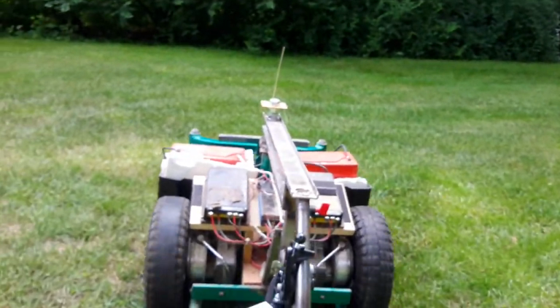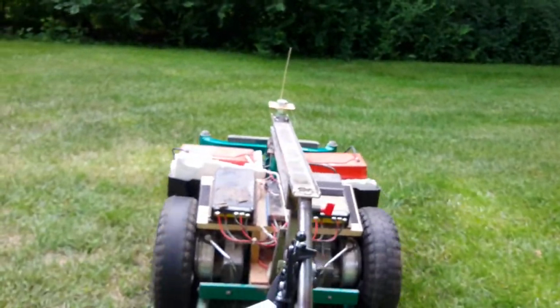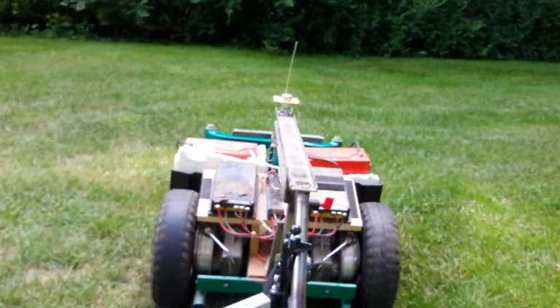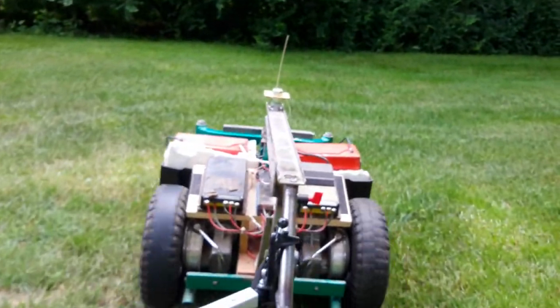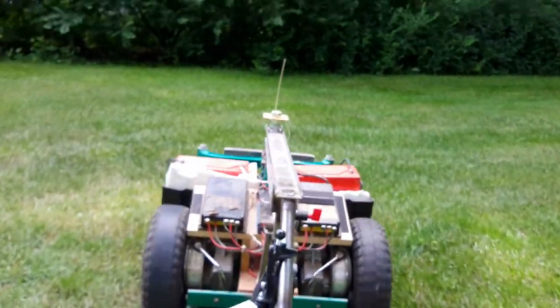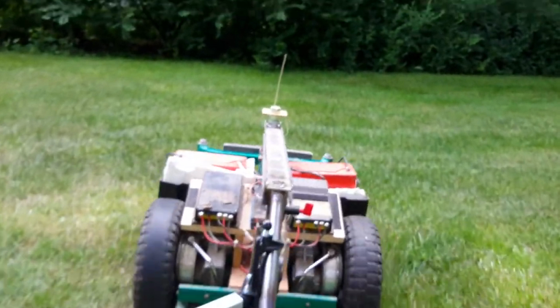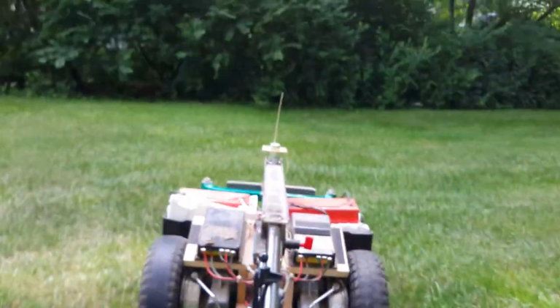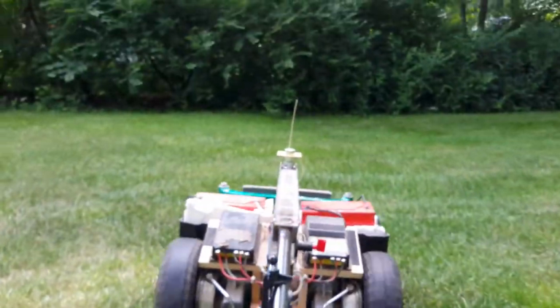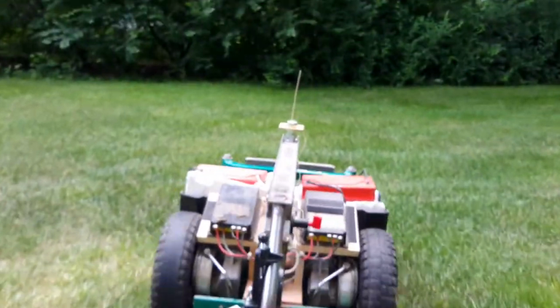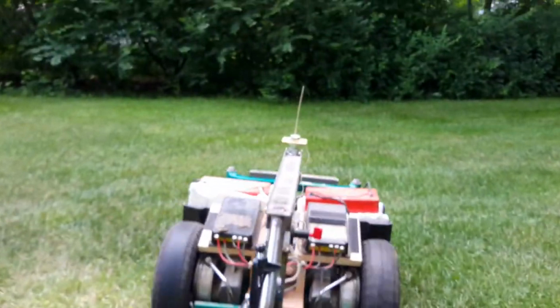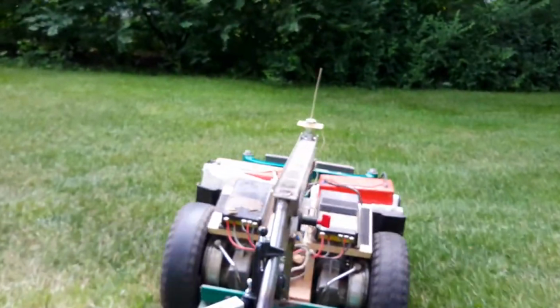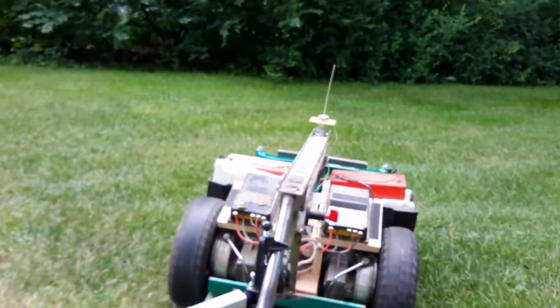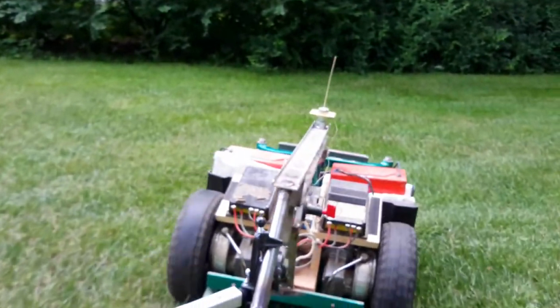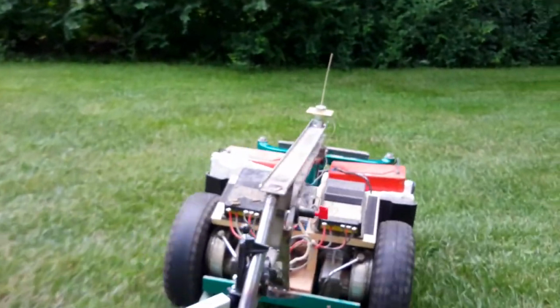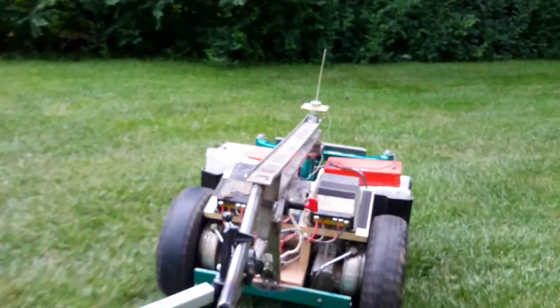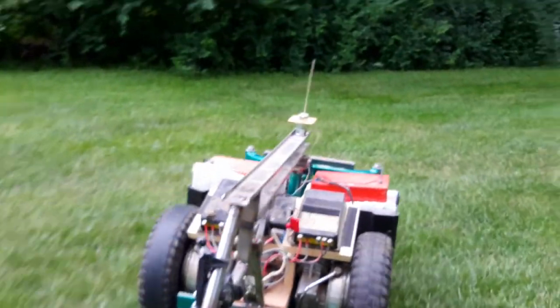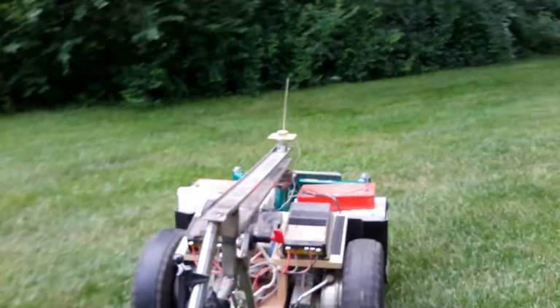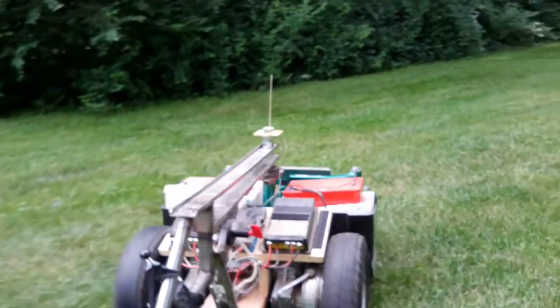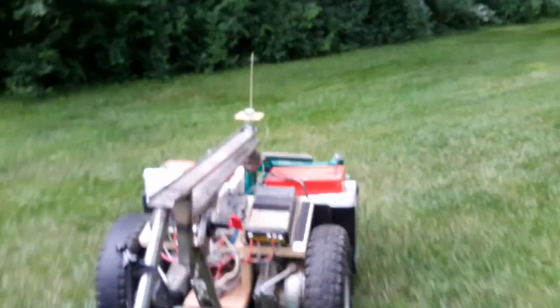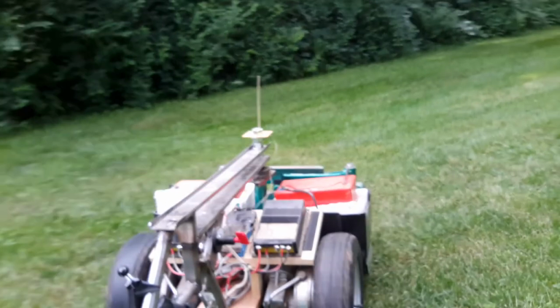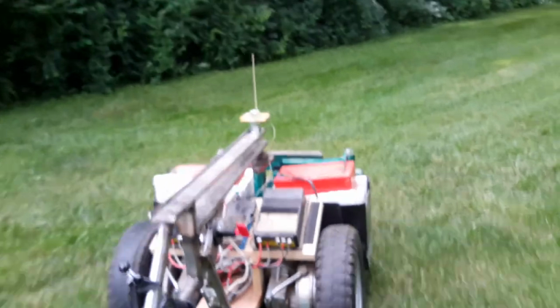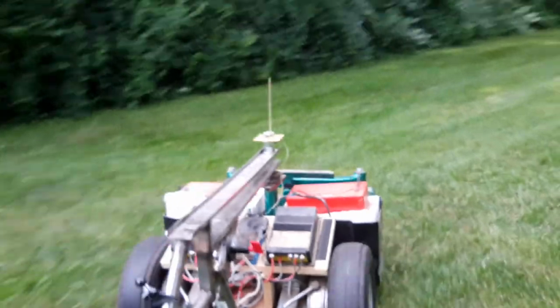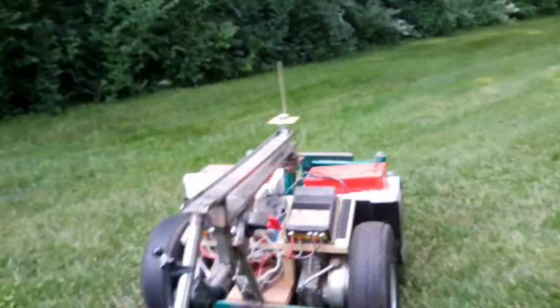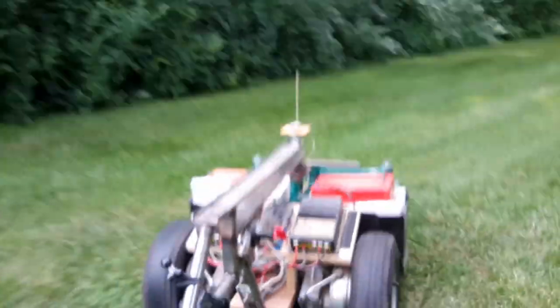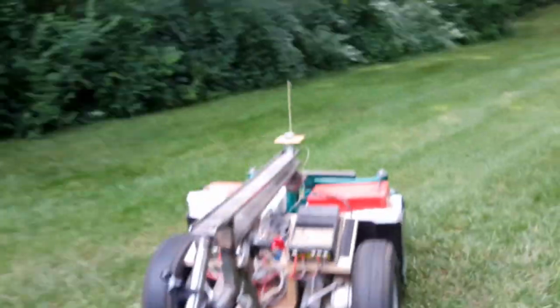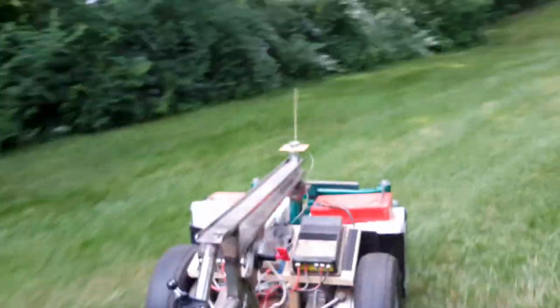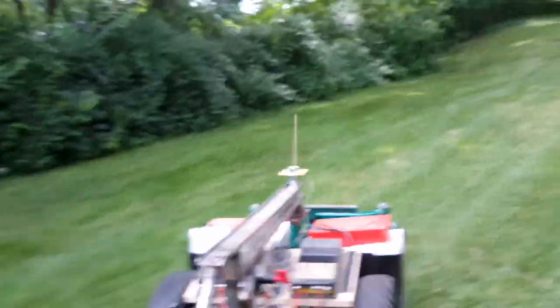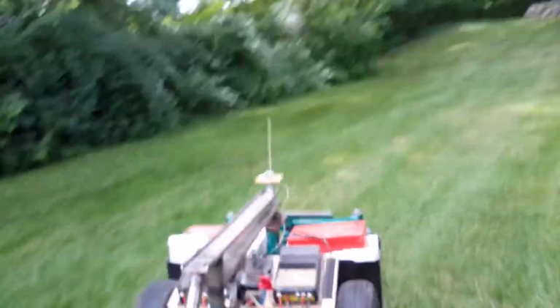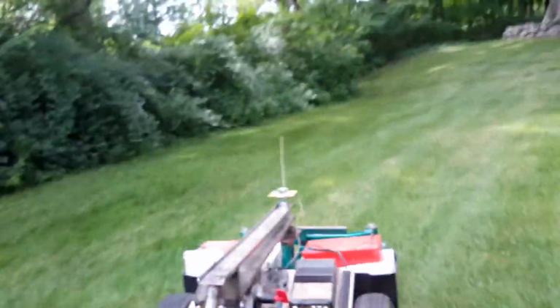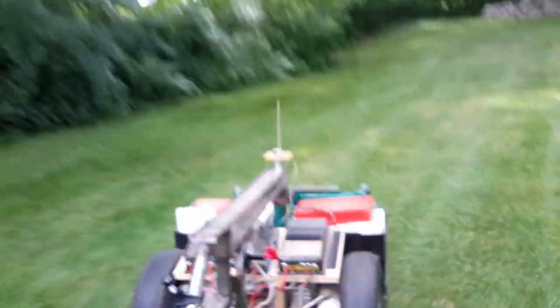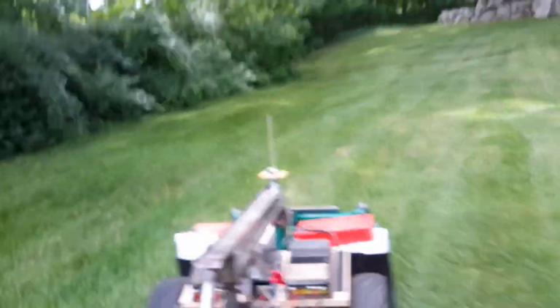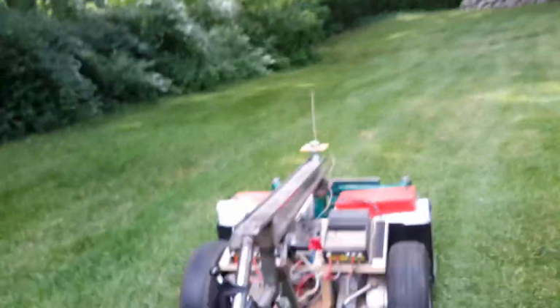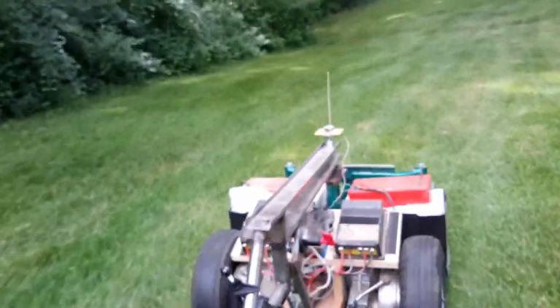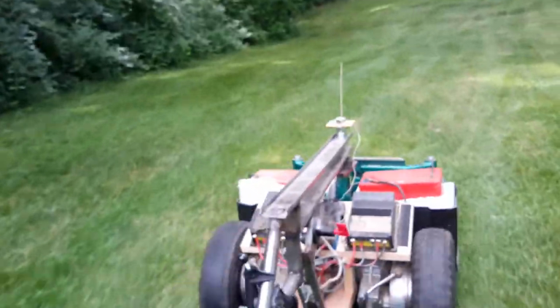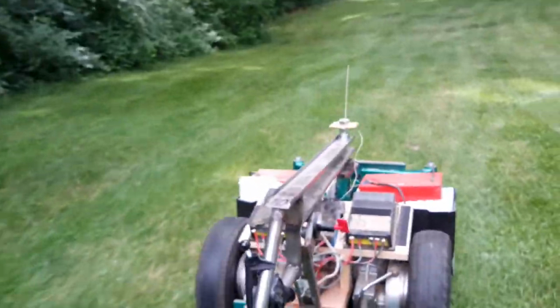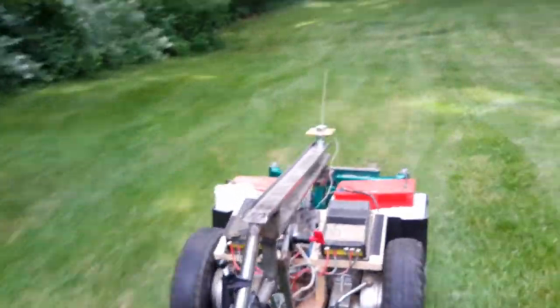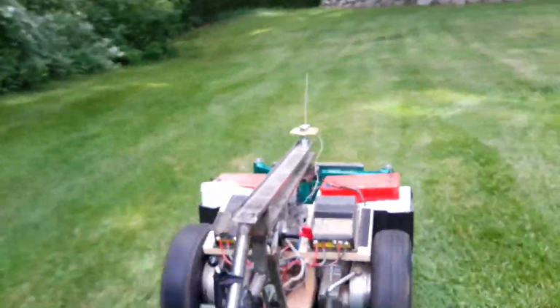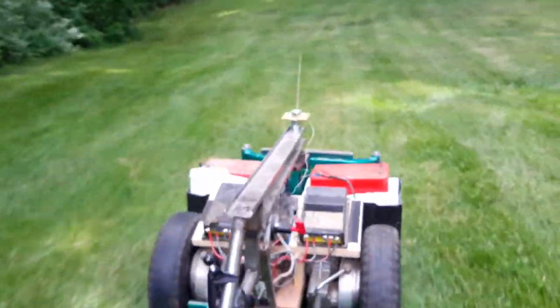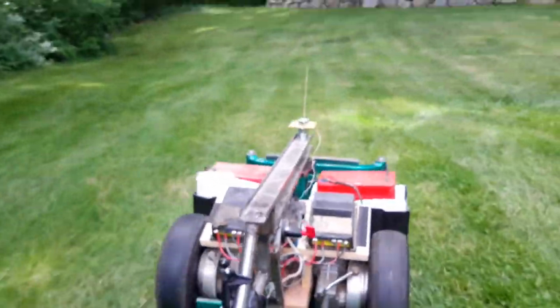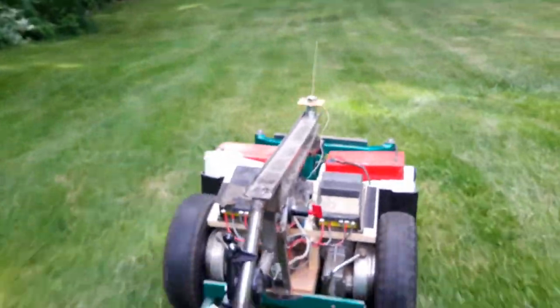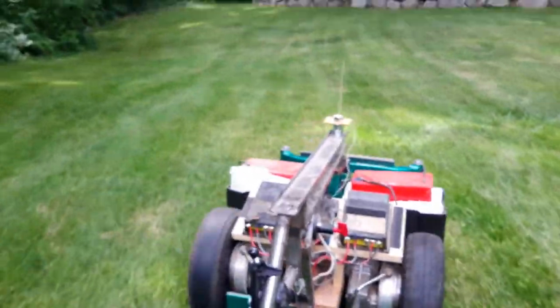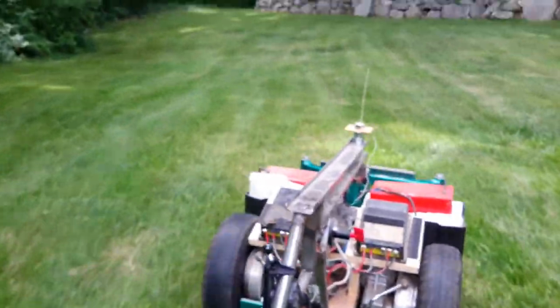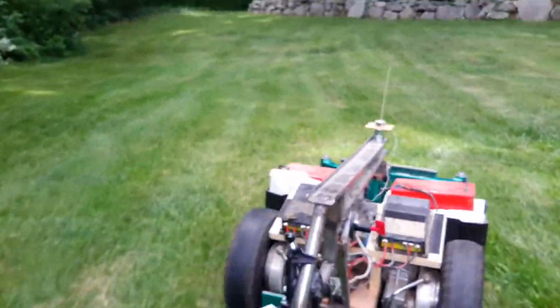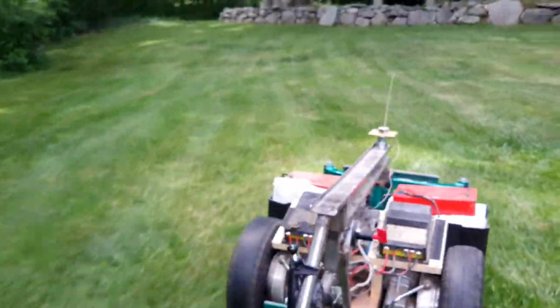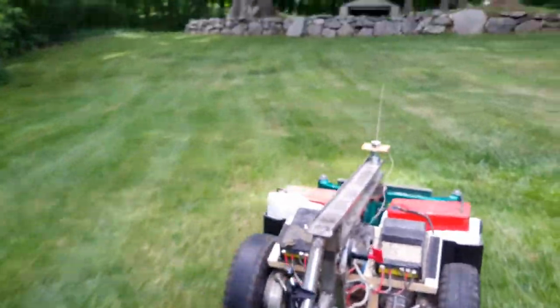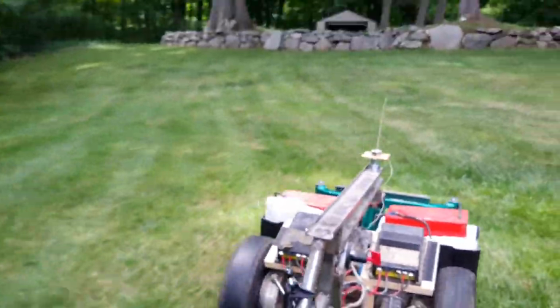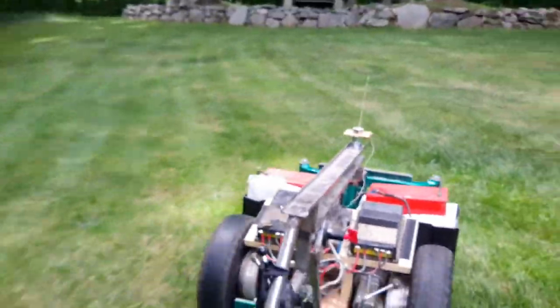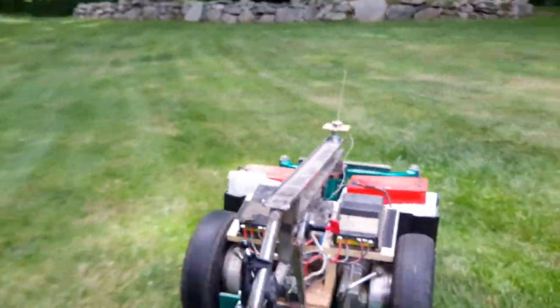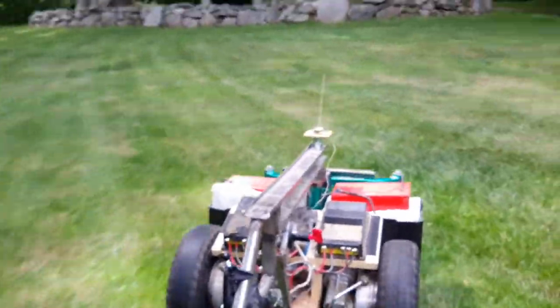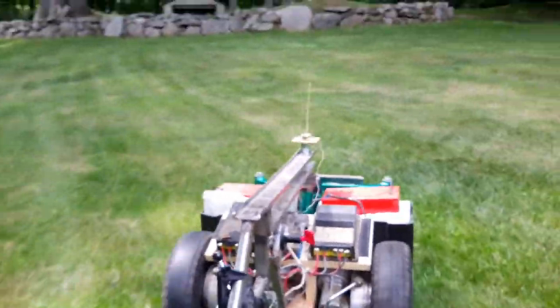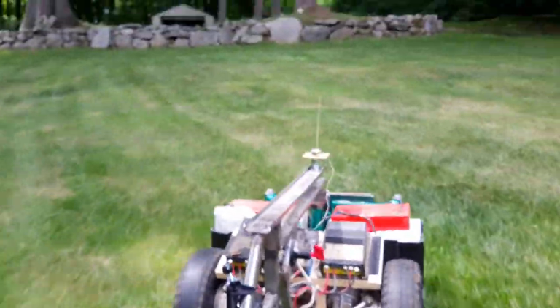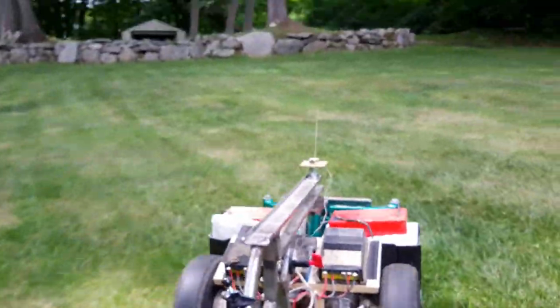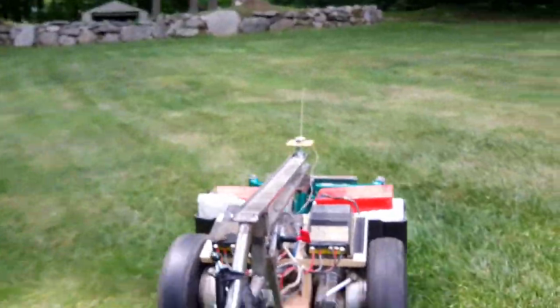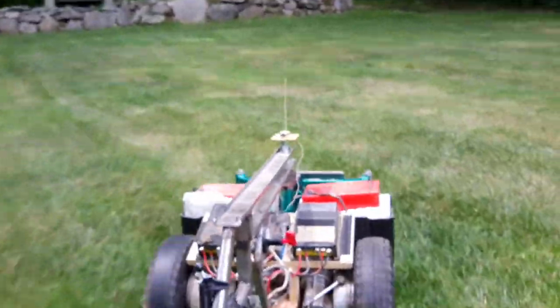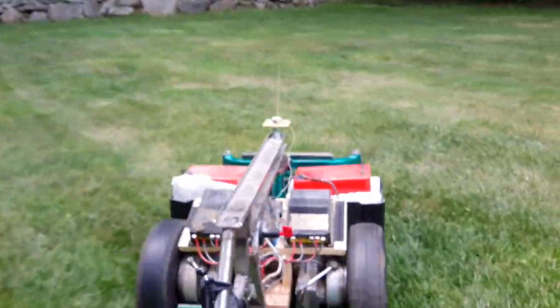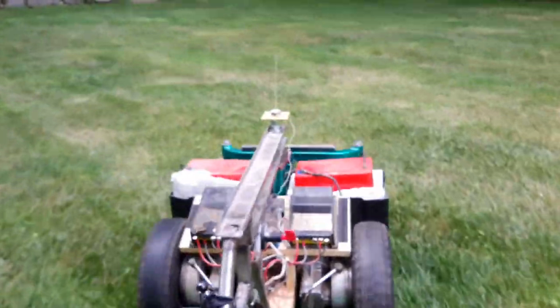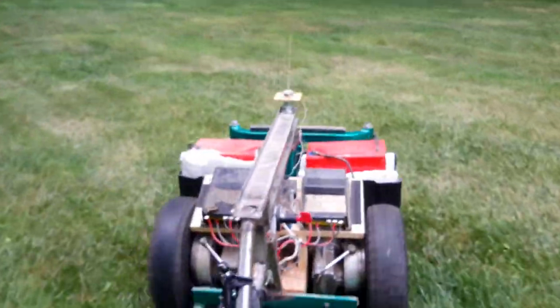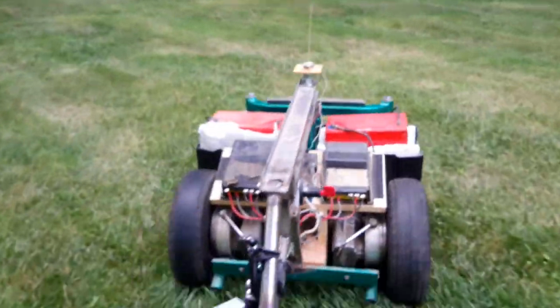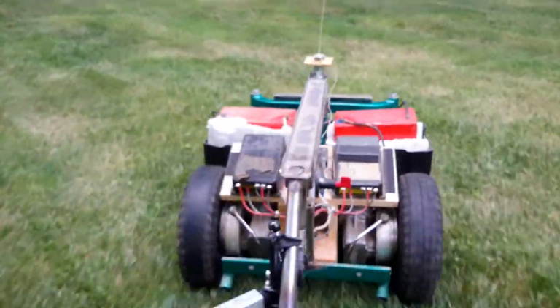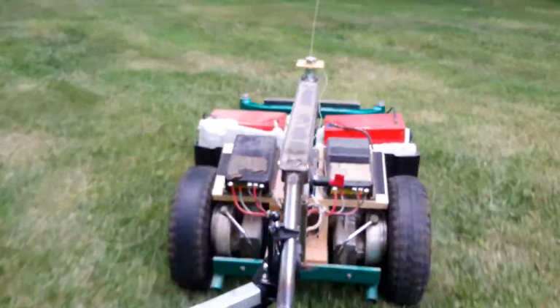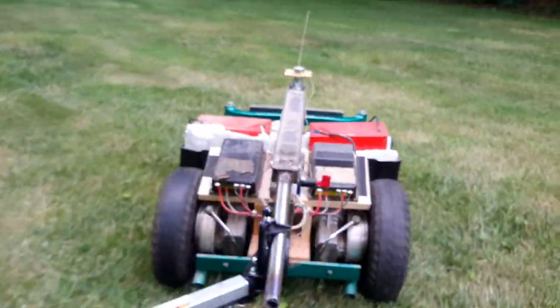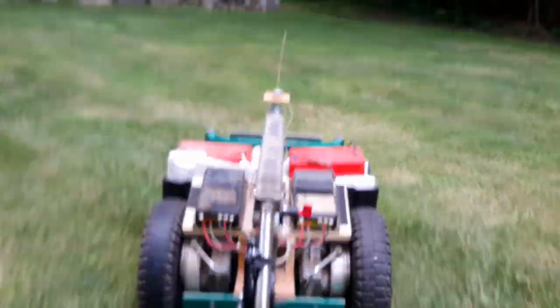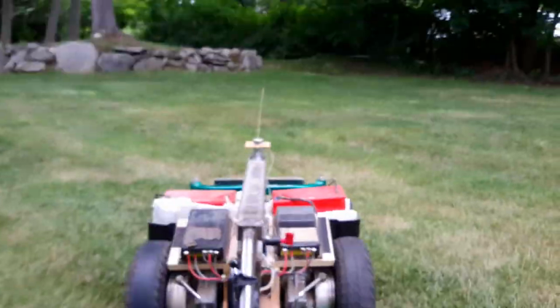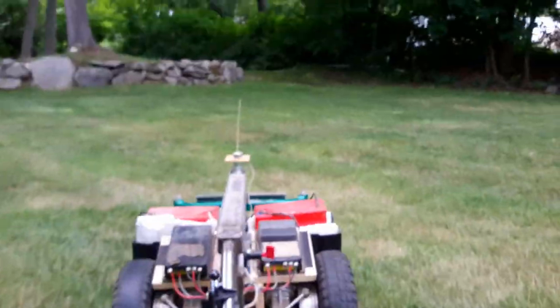I think I might be too big for this room. Sorry for all the shakiness, it's just because my horn is bumpy.